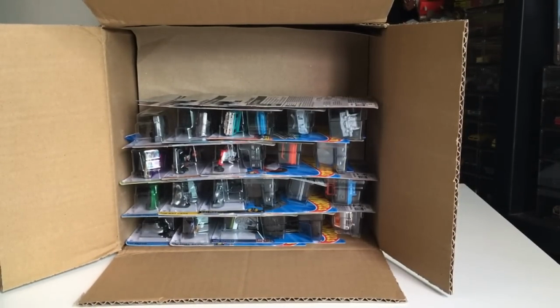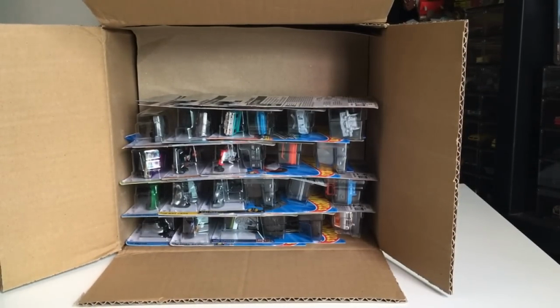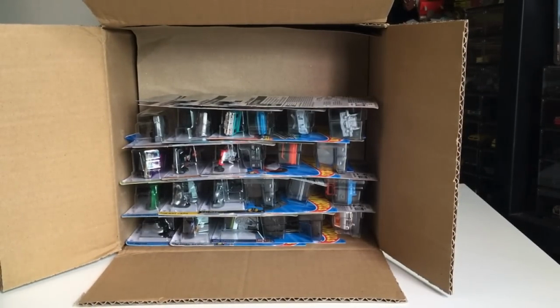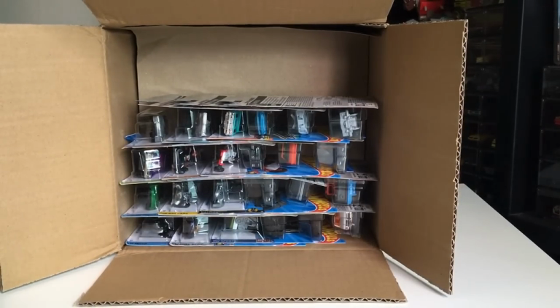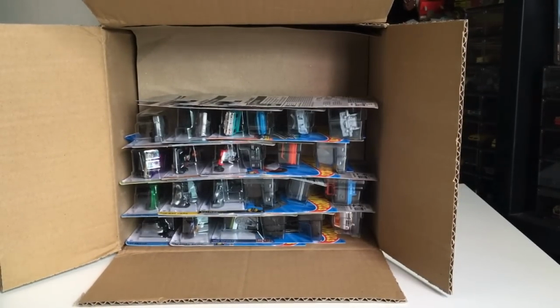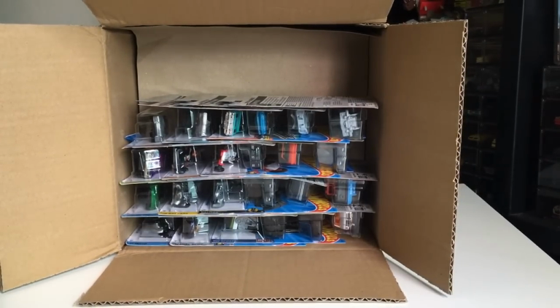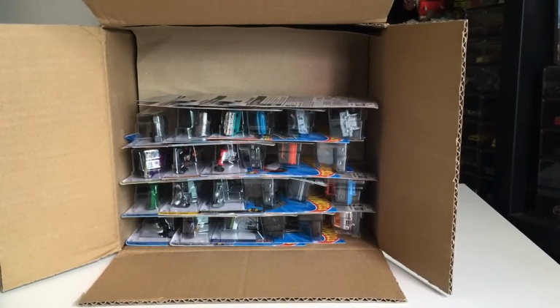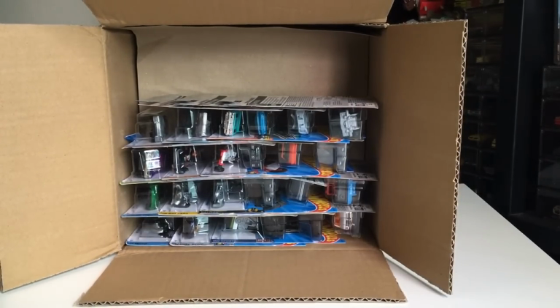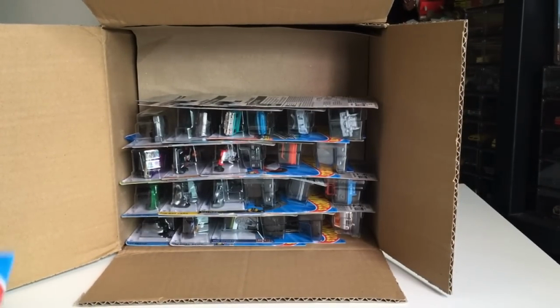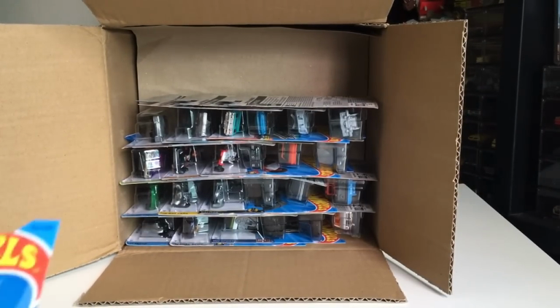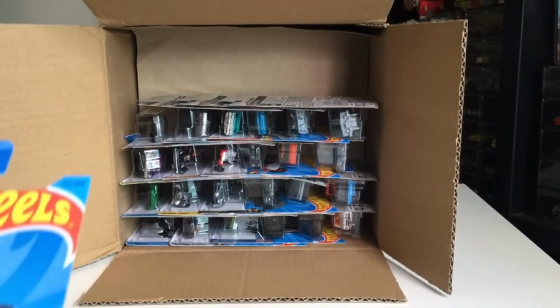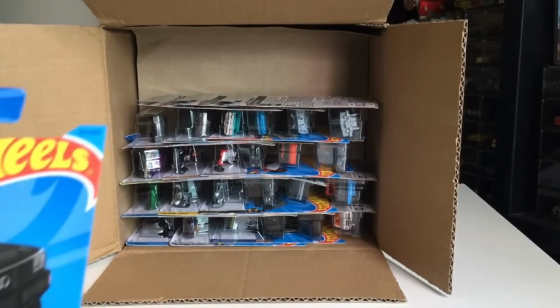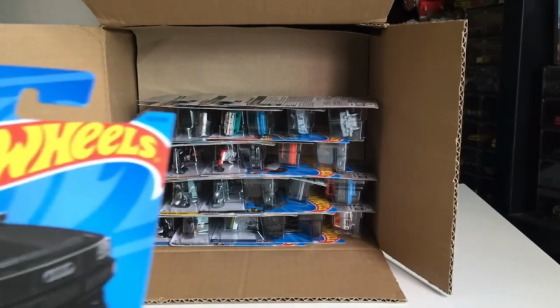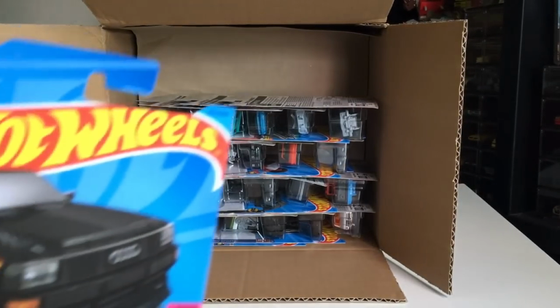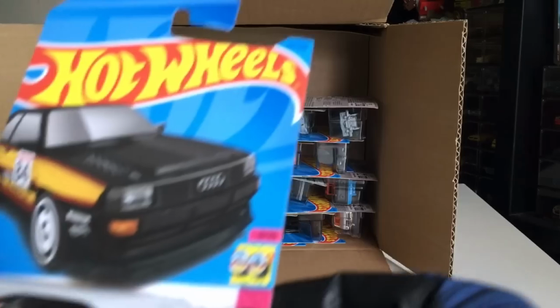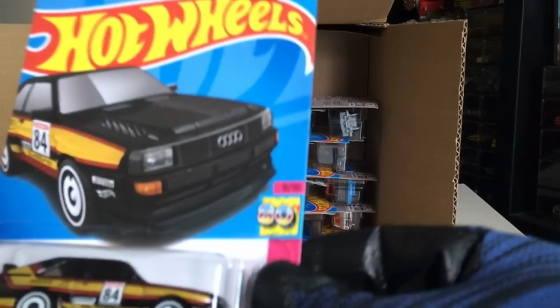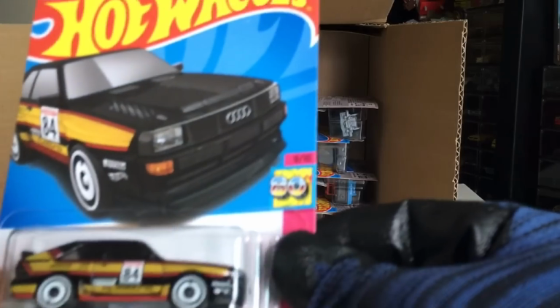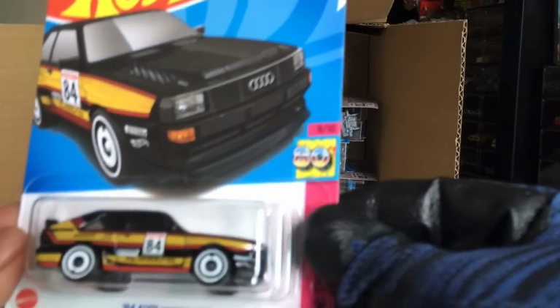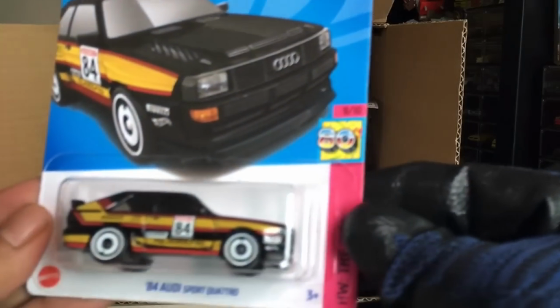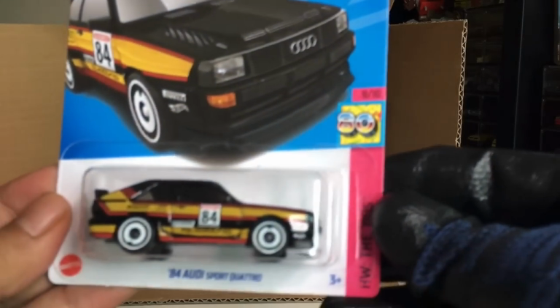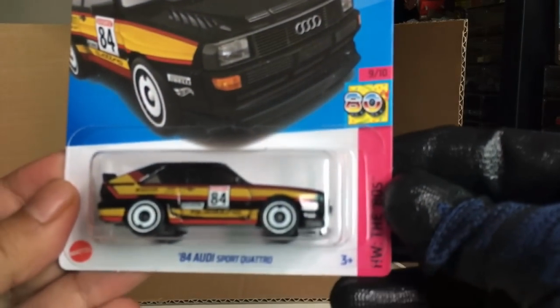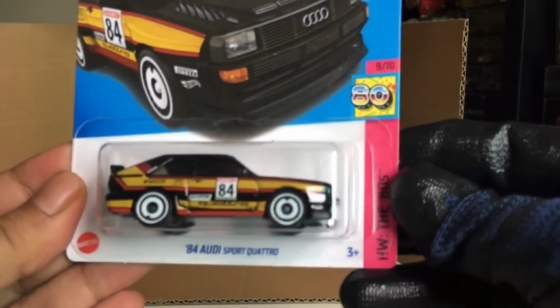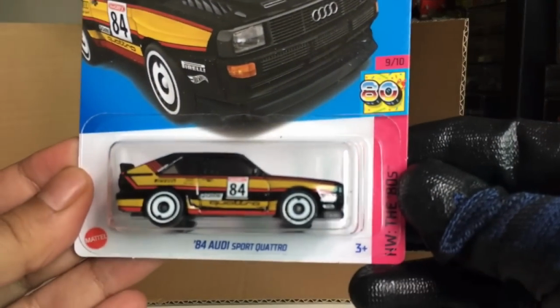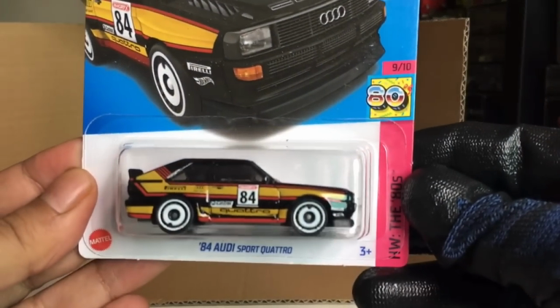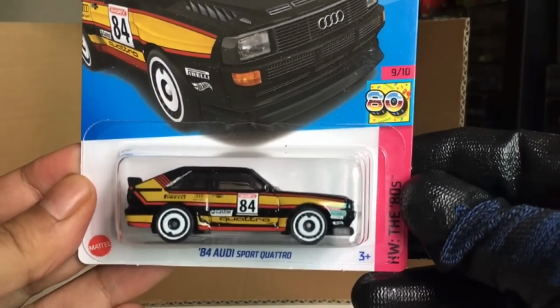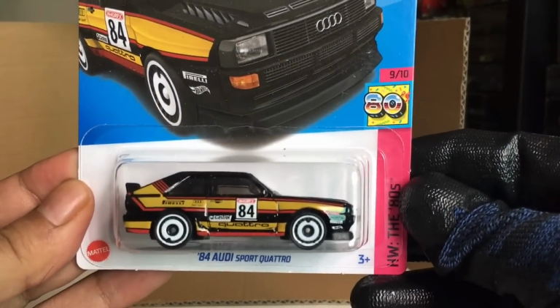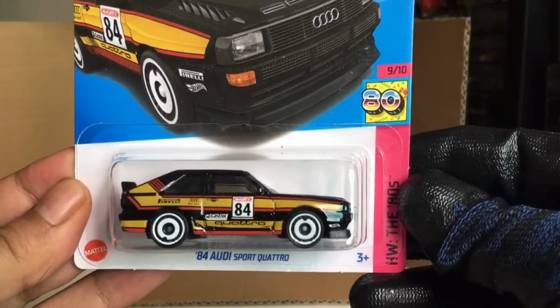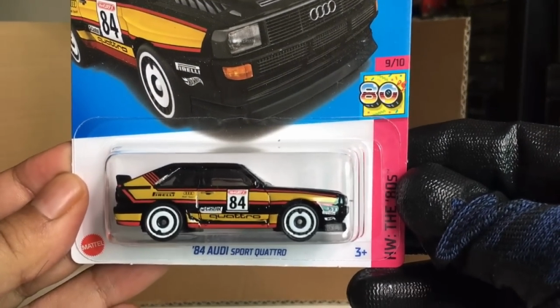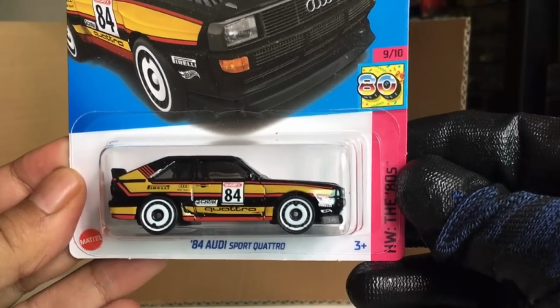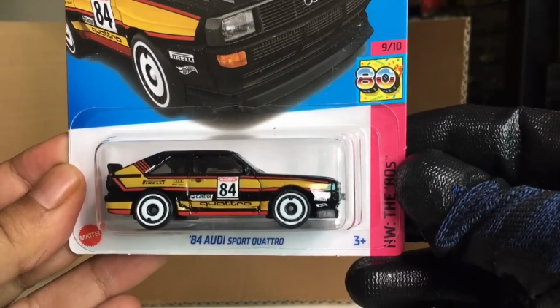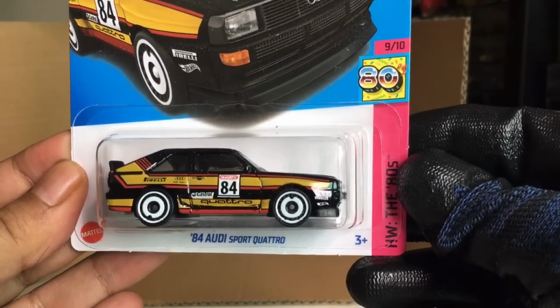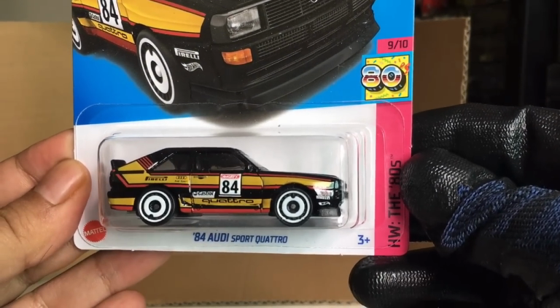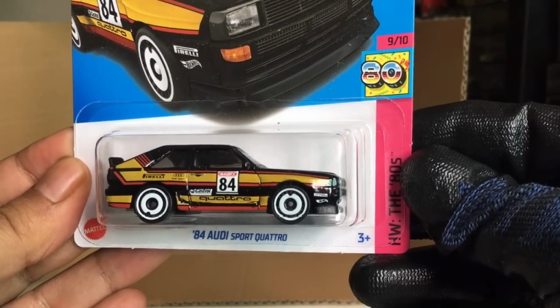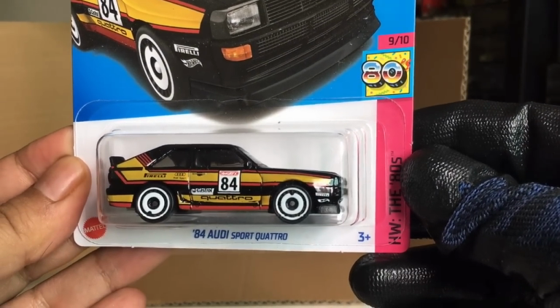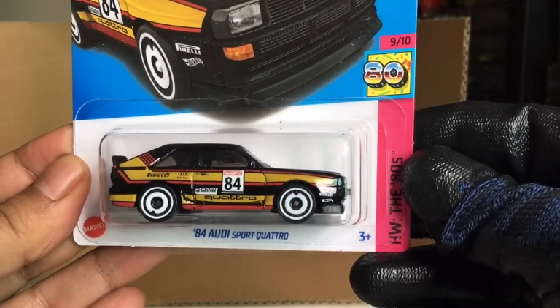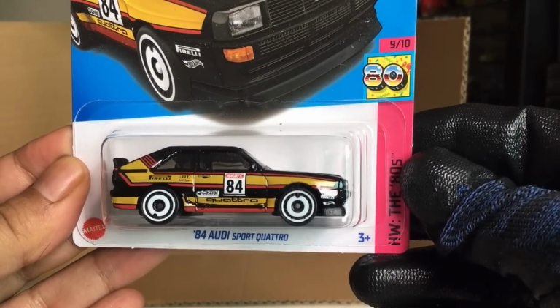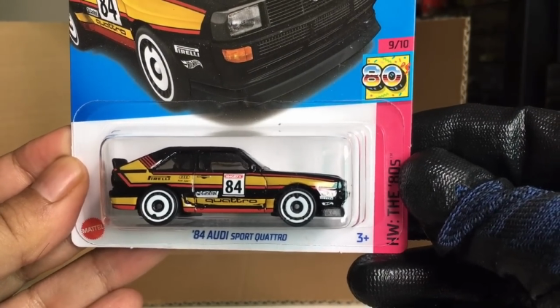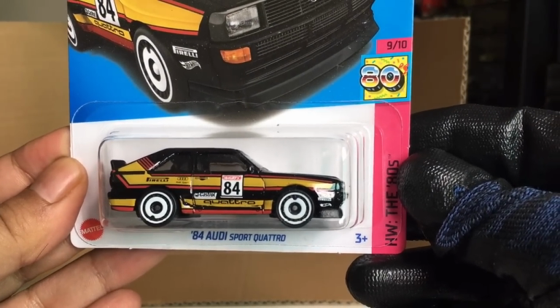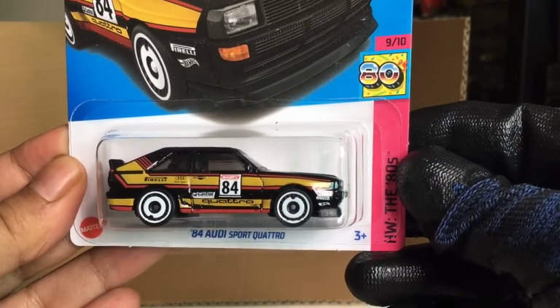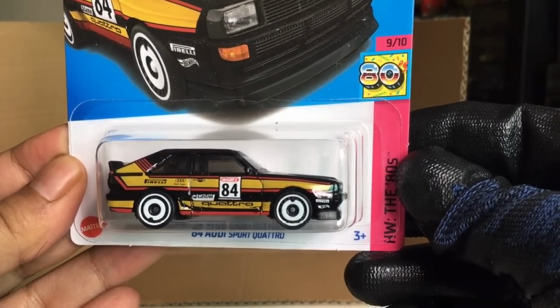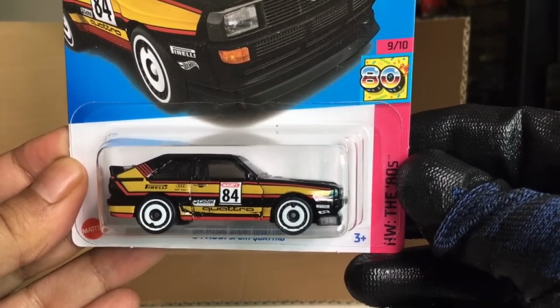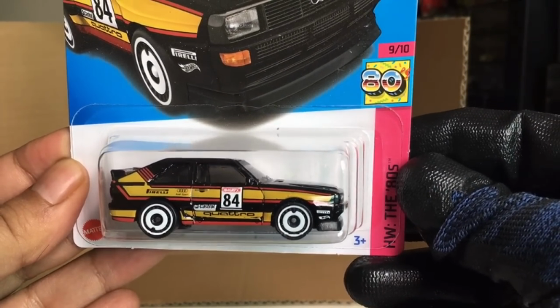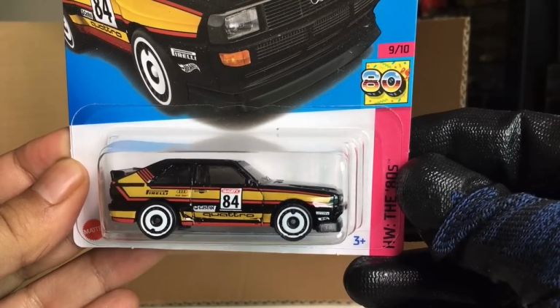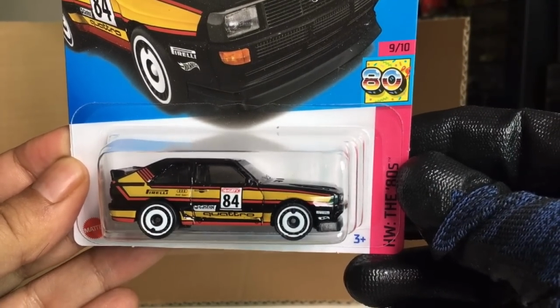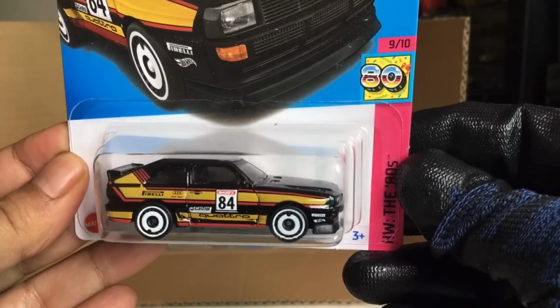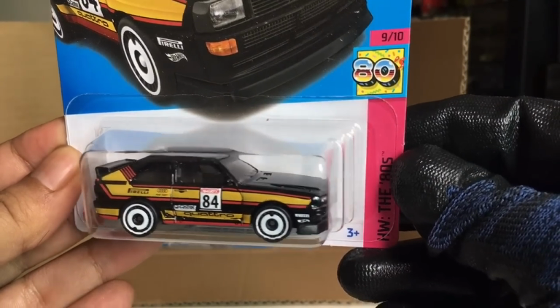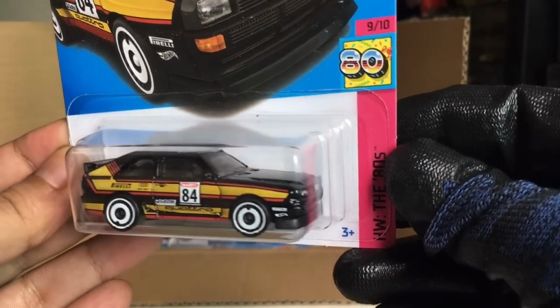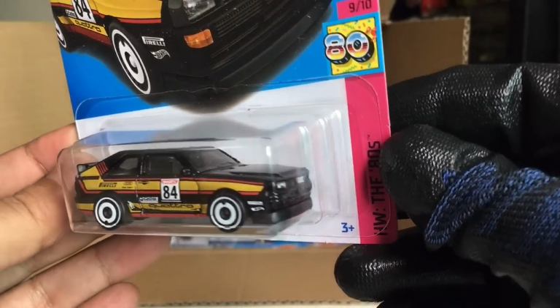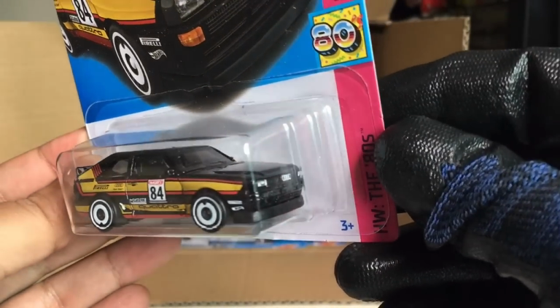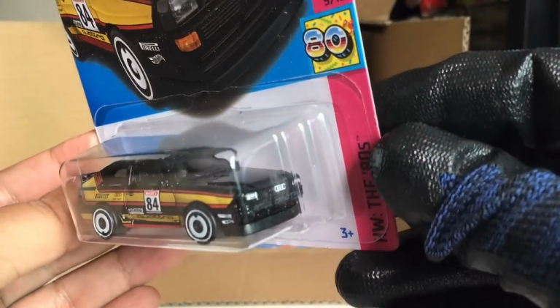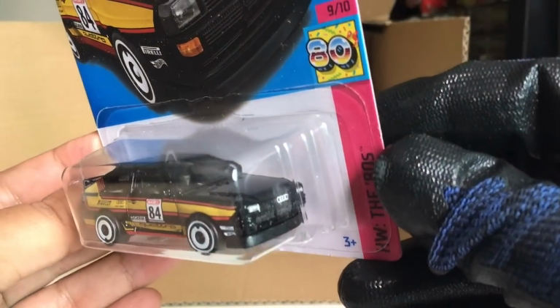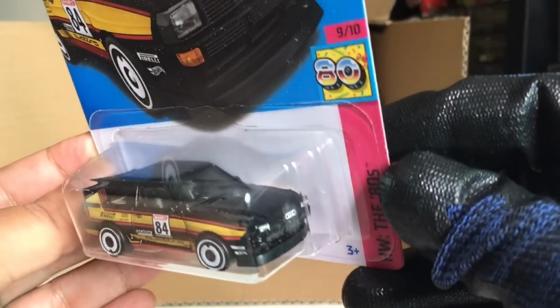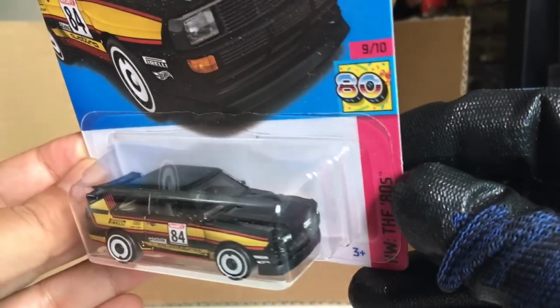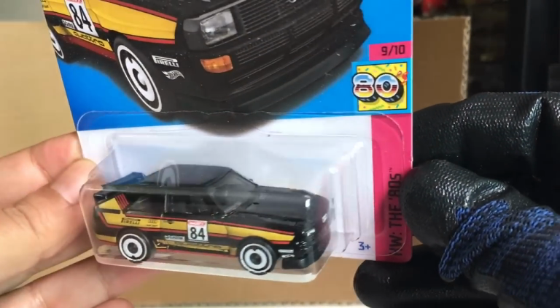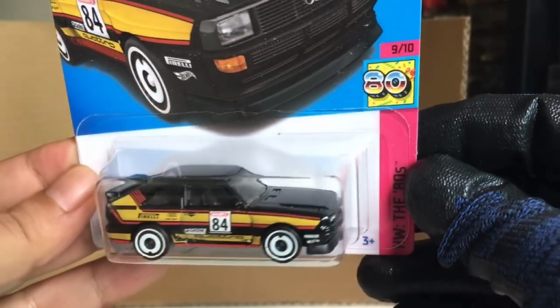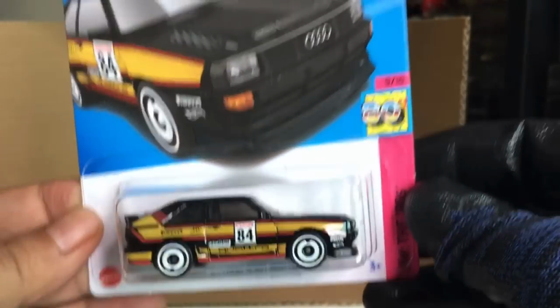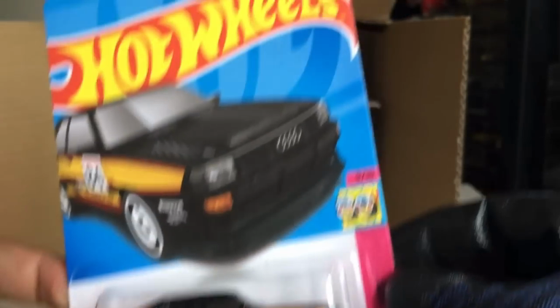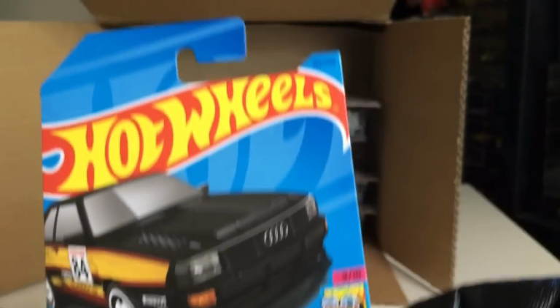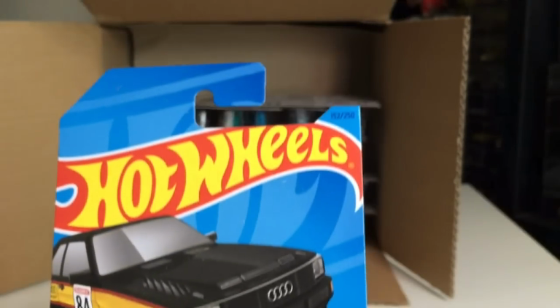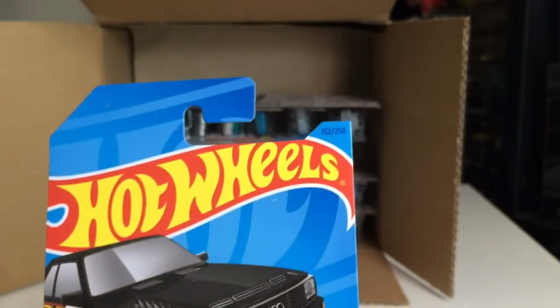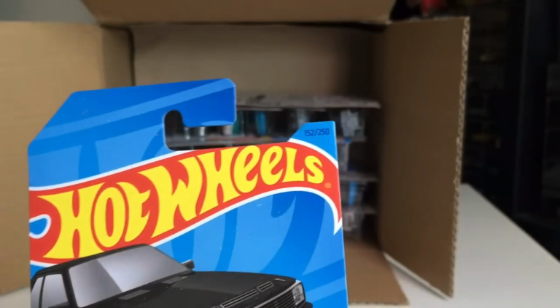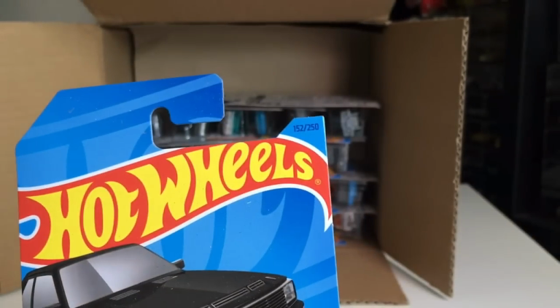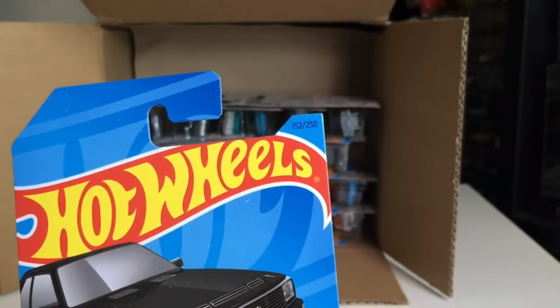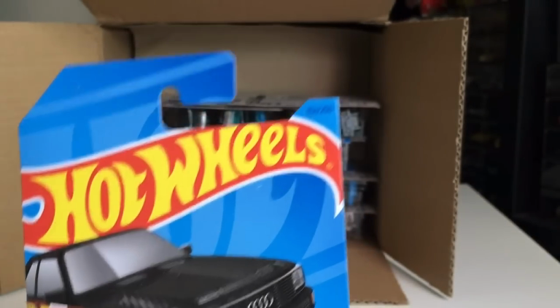From the previous case — 84 Audi Sport Quattro. Yes it is, look at that.